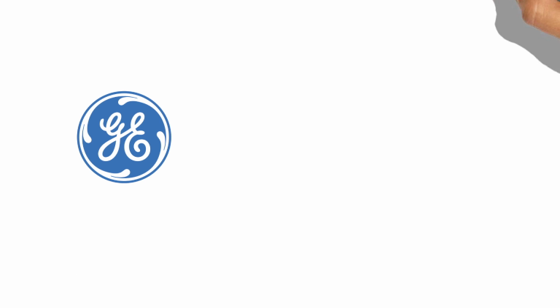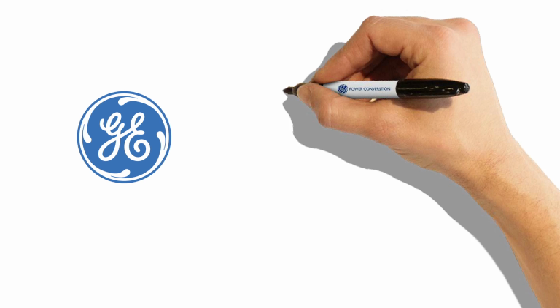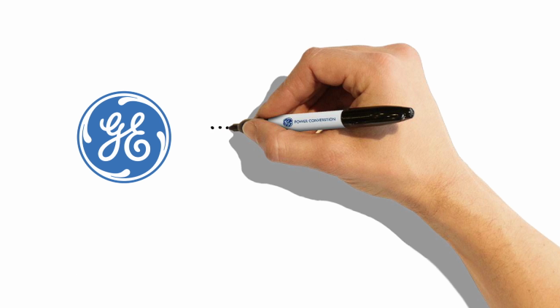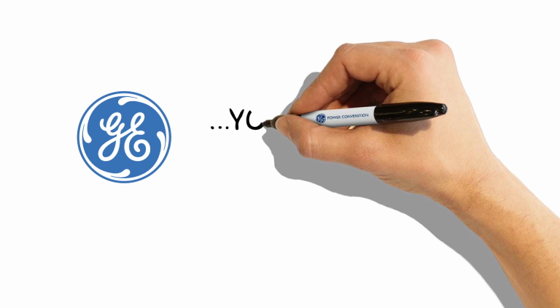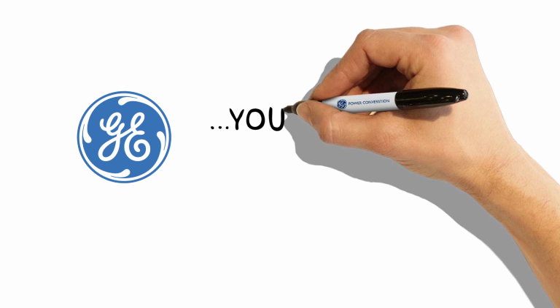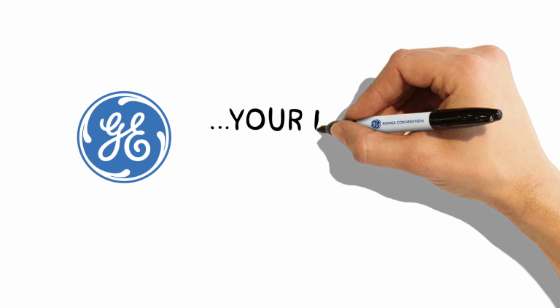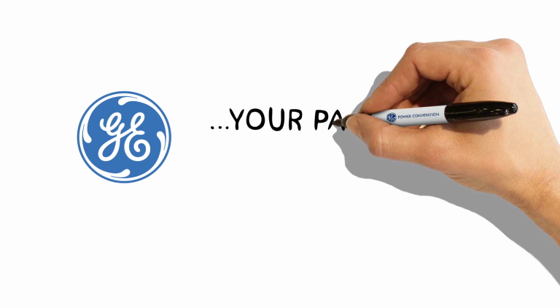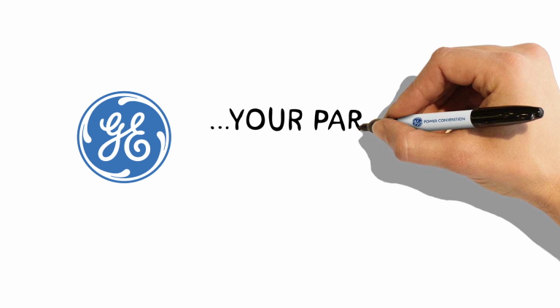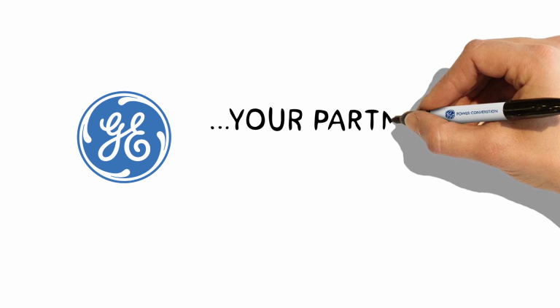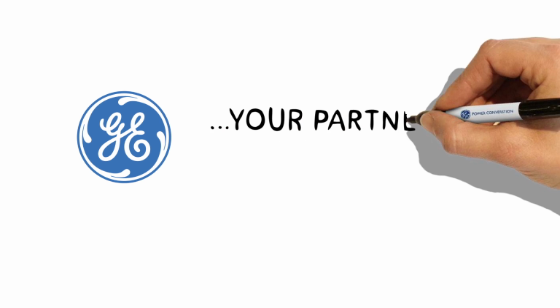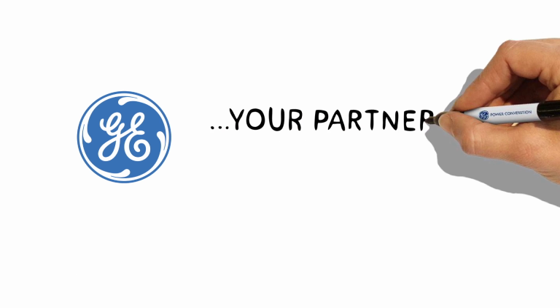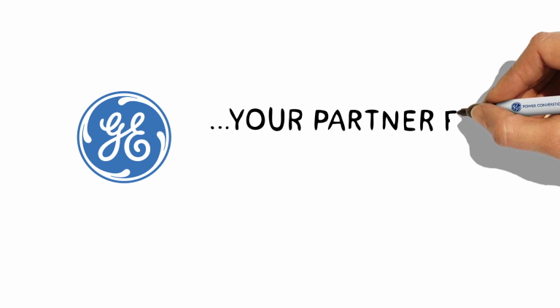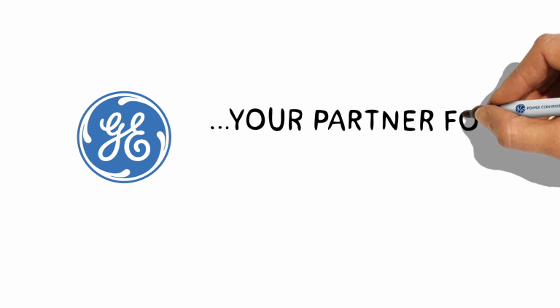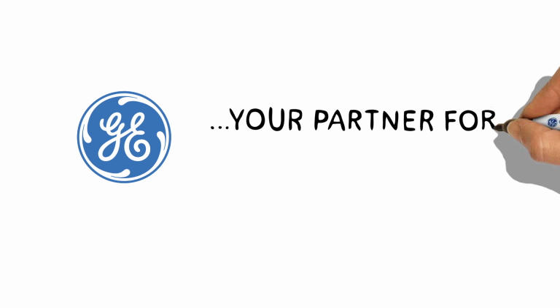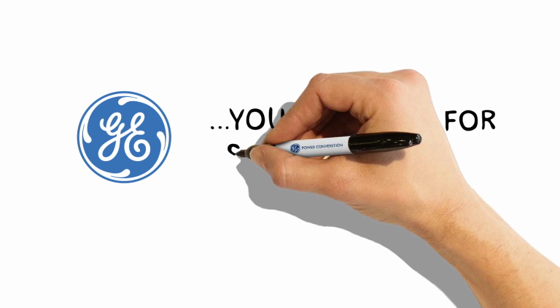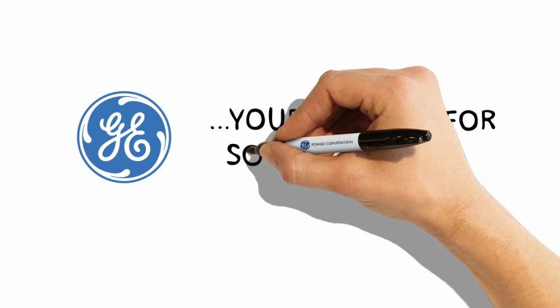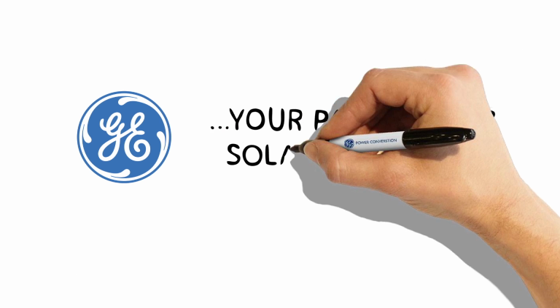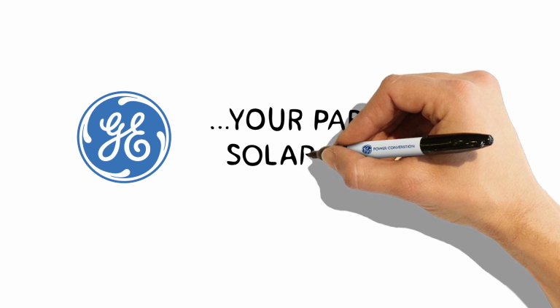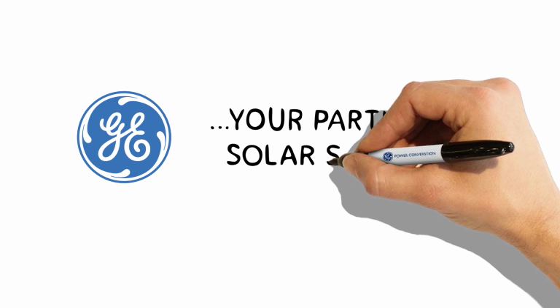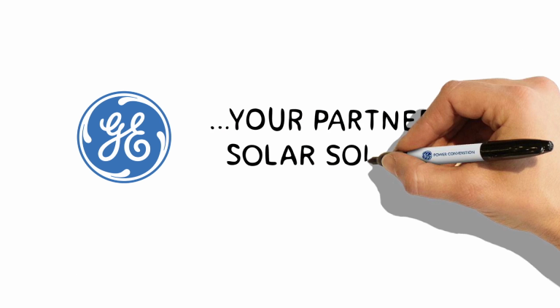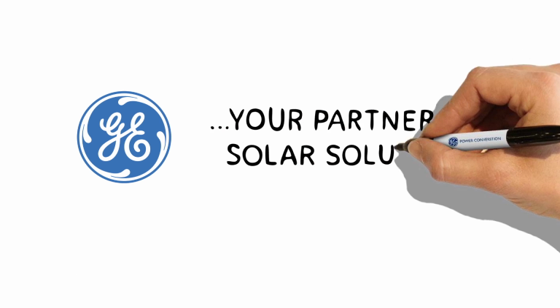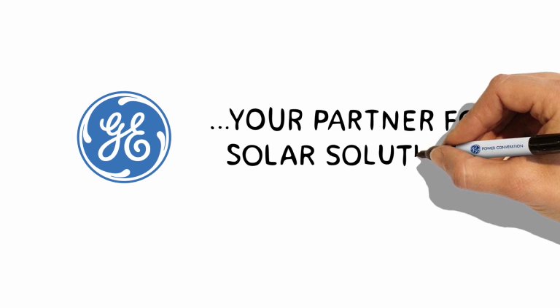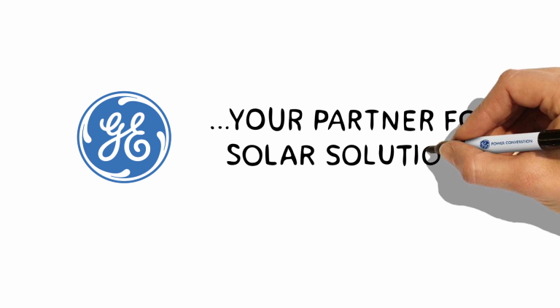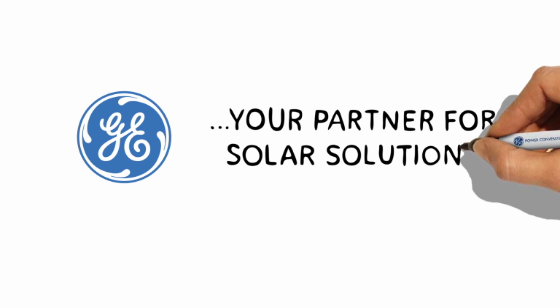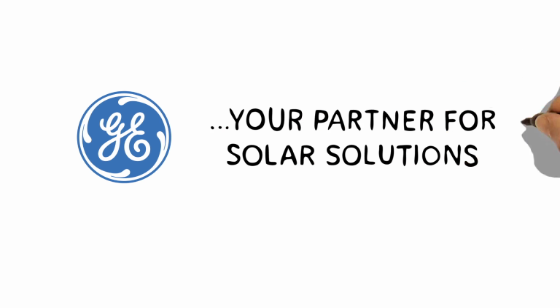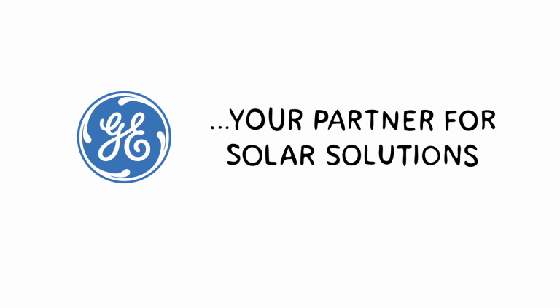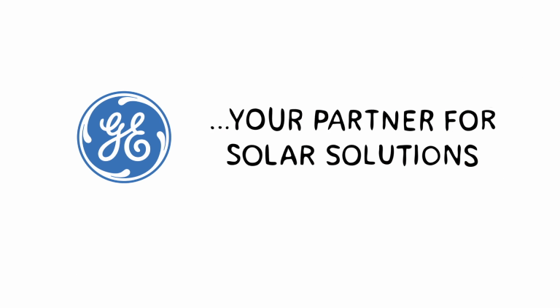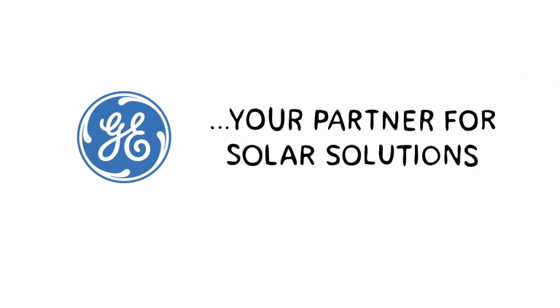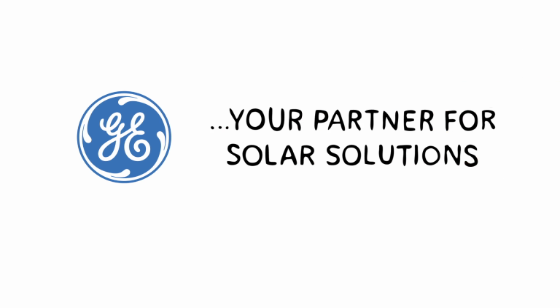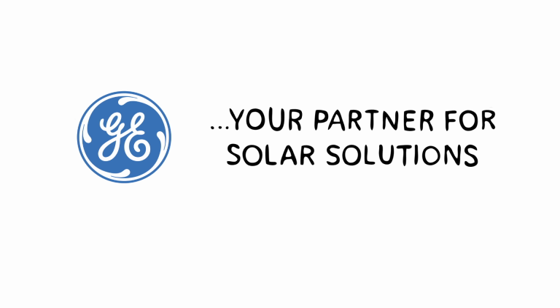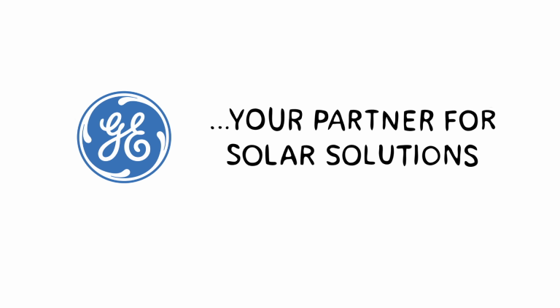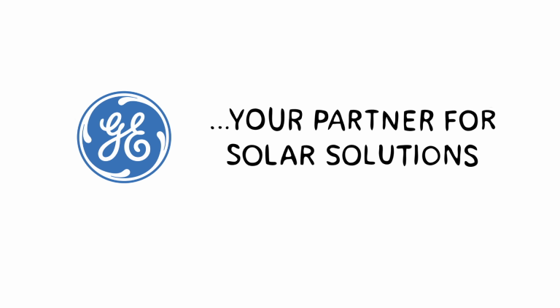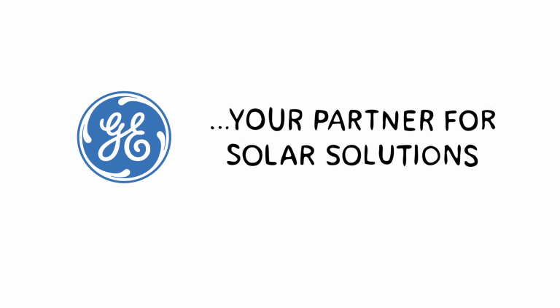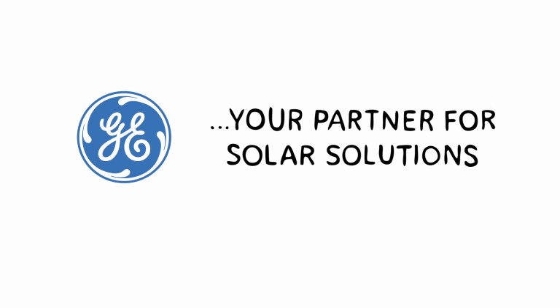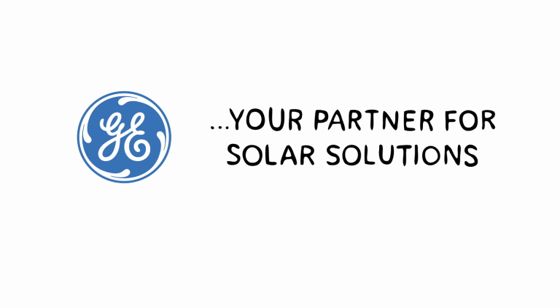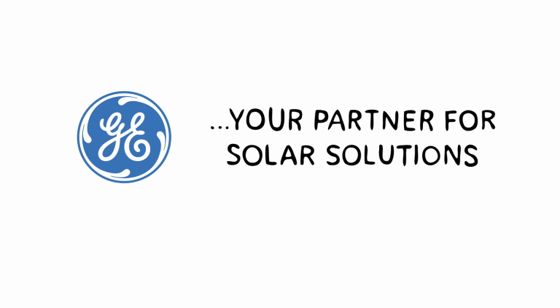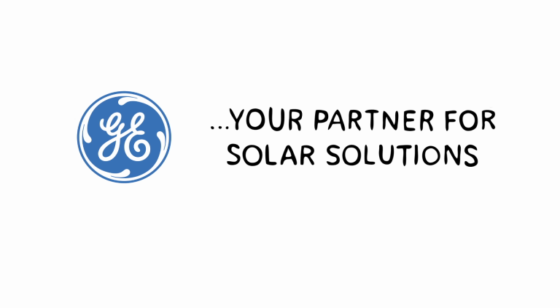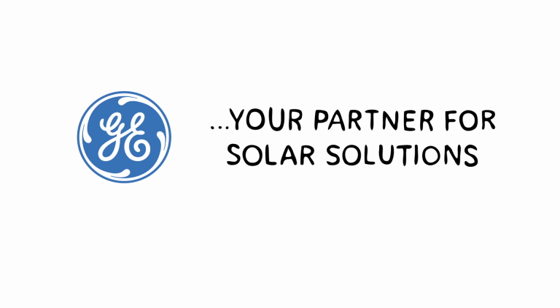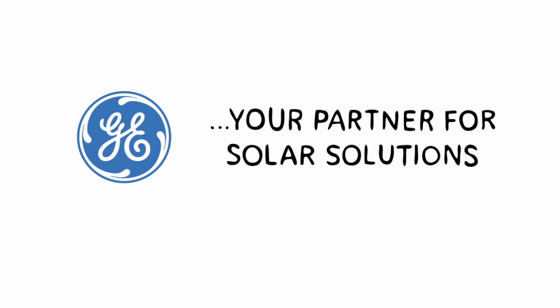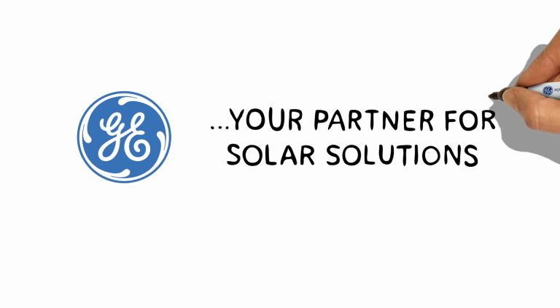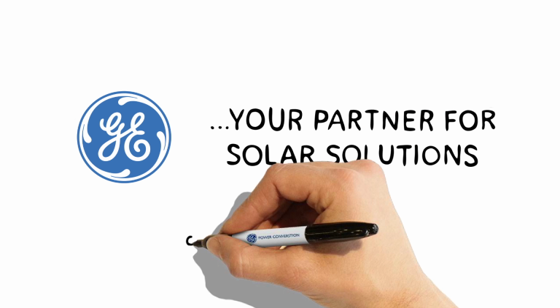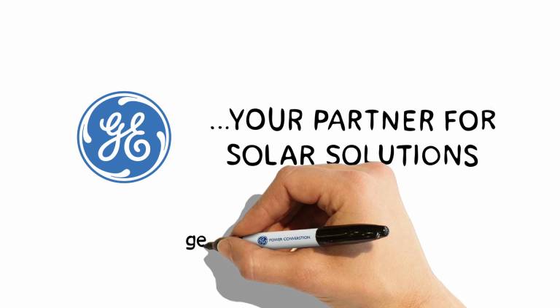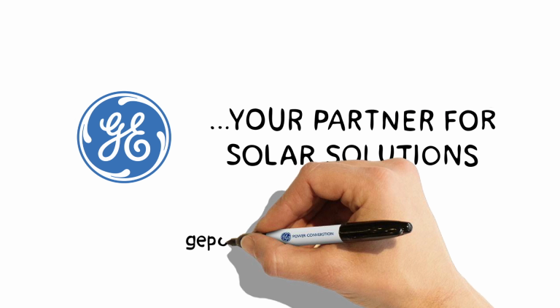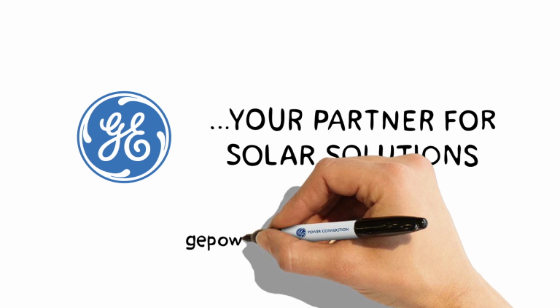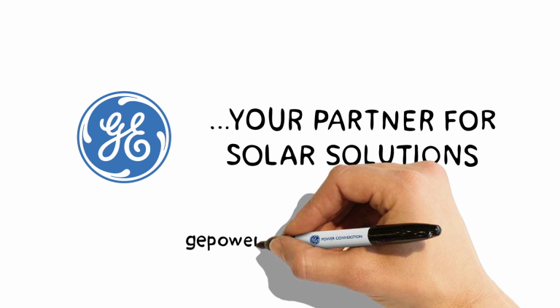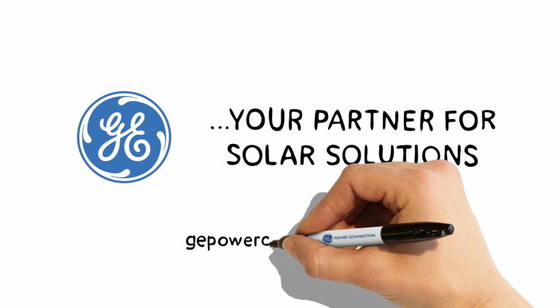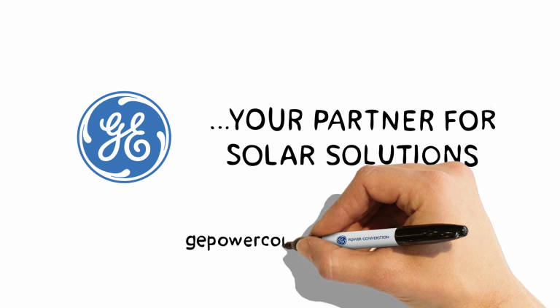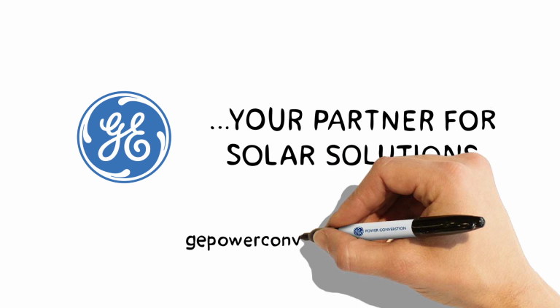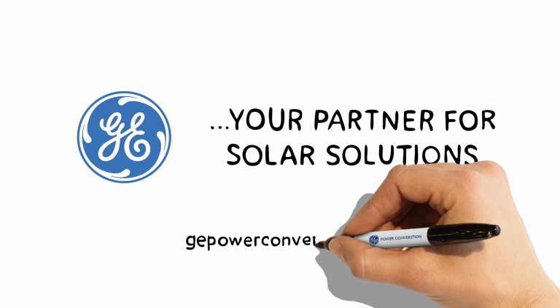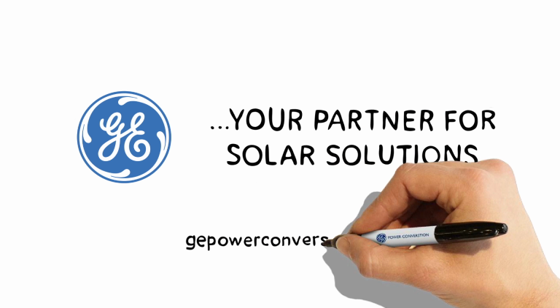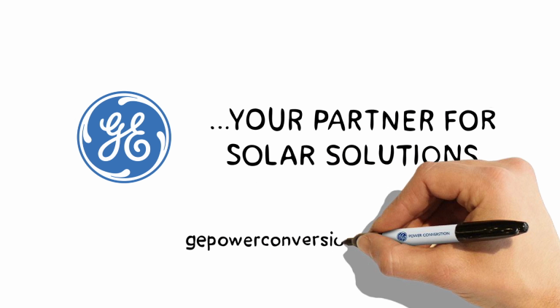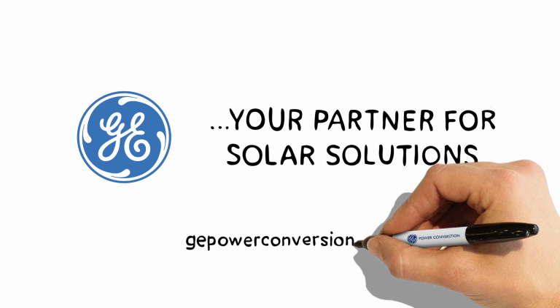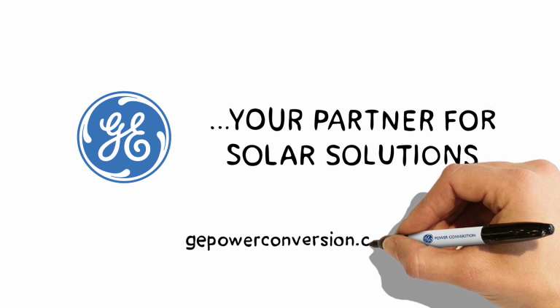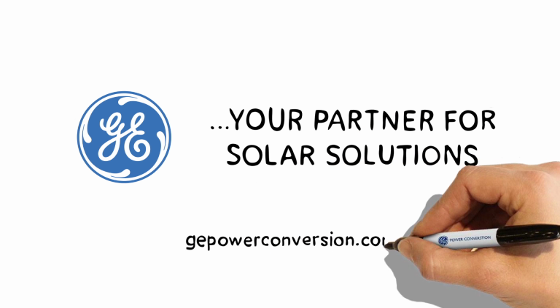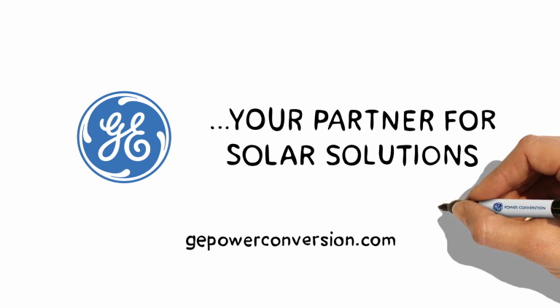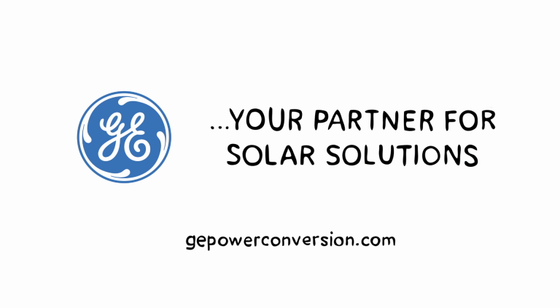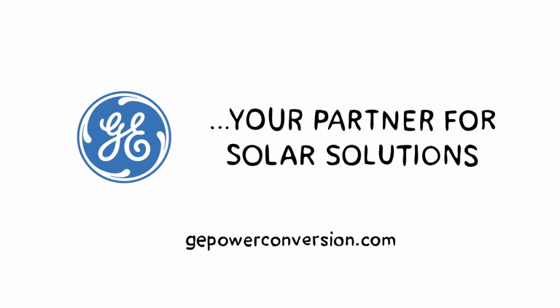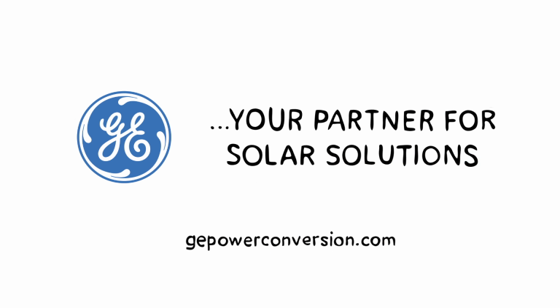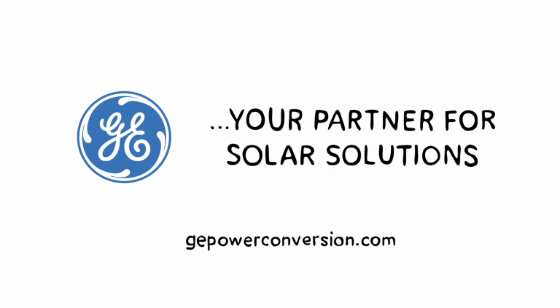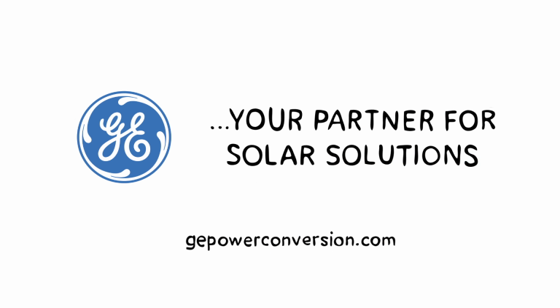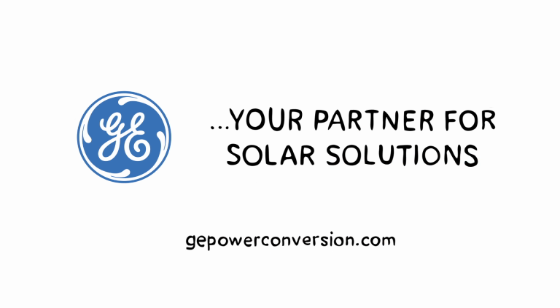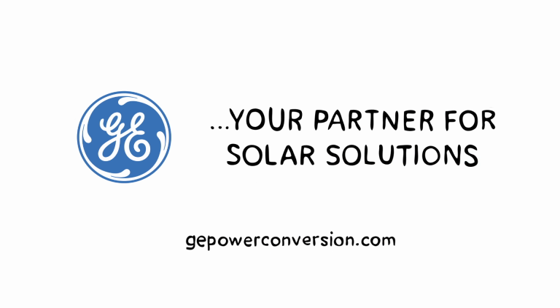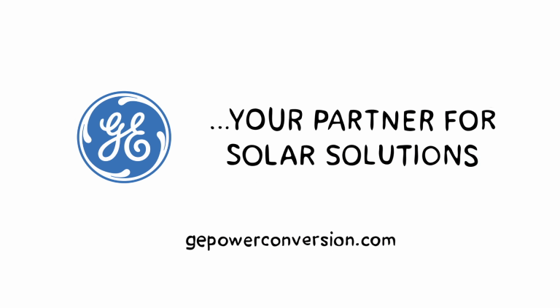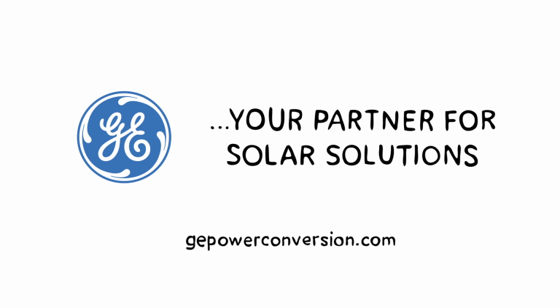GE — your partner for solar solutions. For more information, visit GEPowerConversion.com.